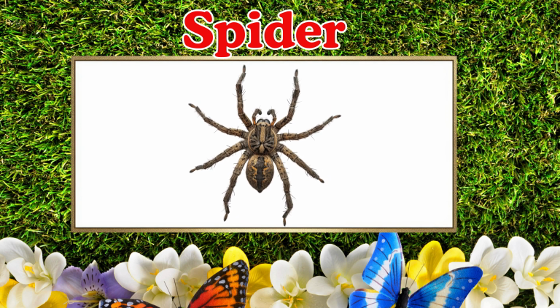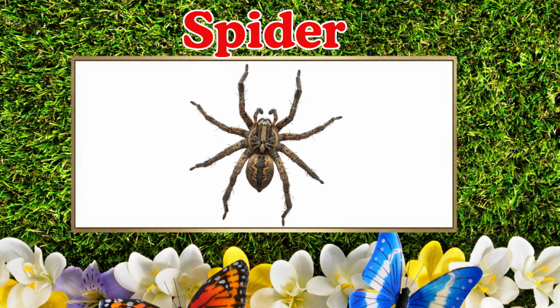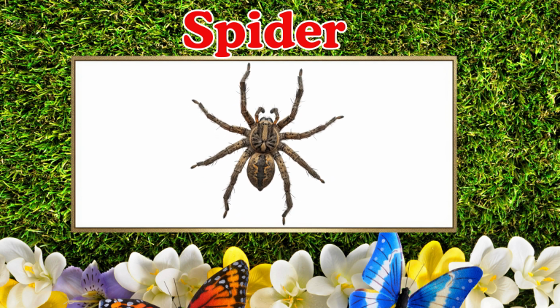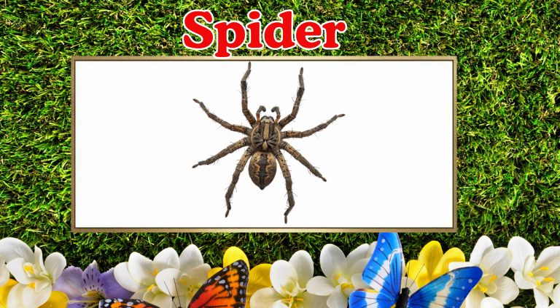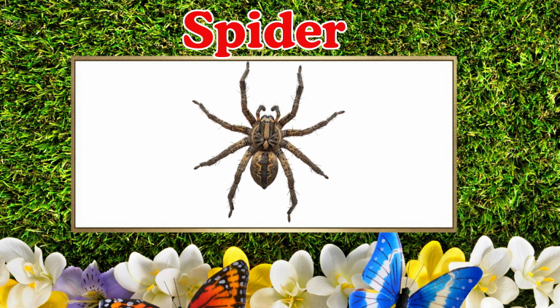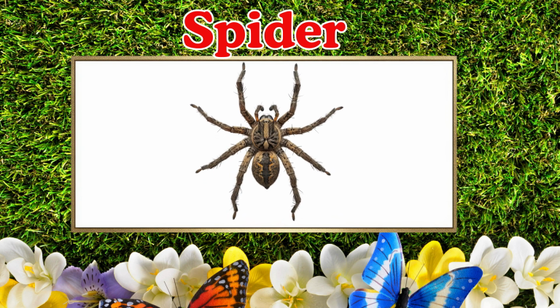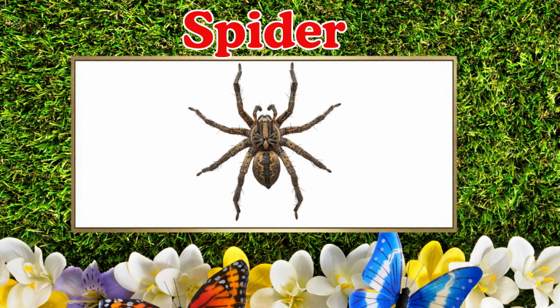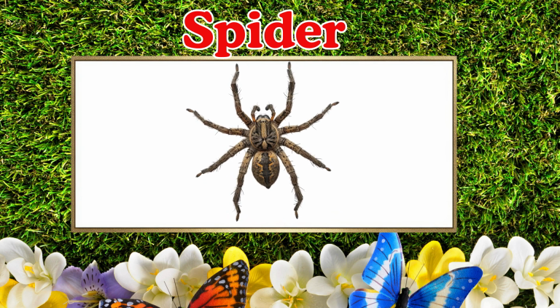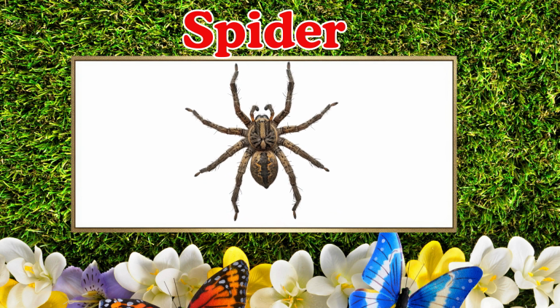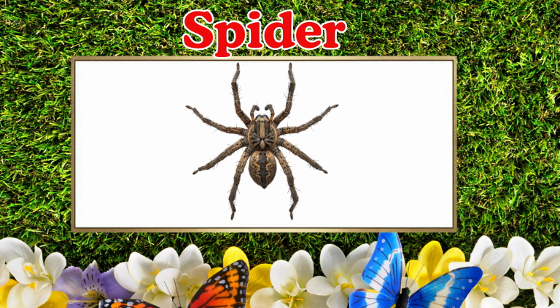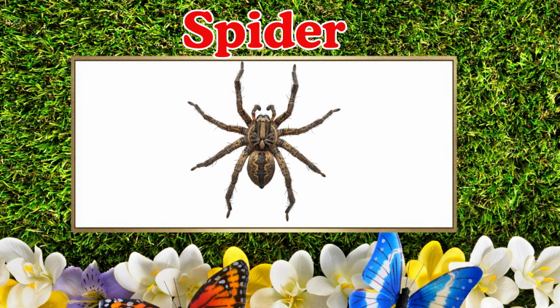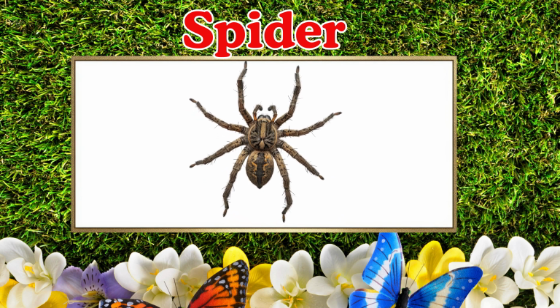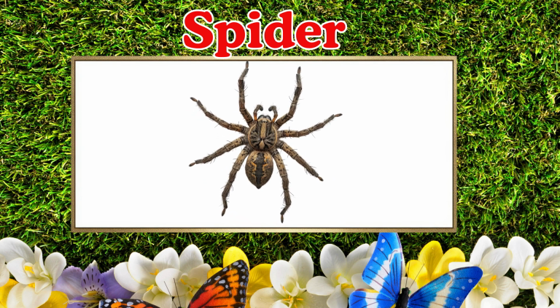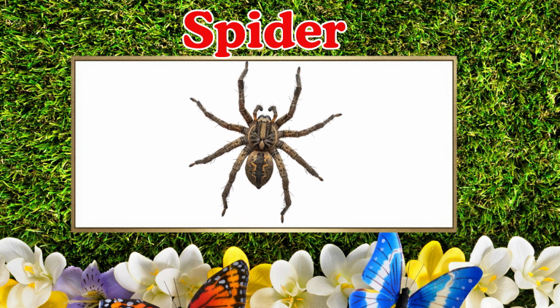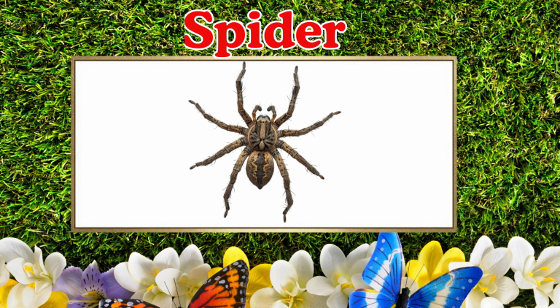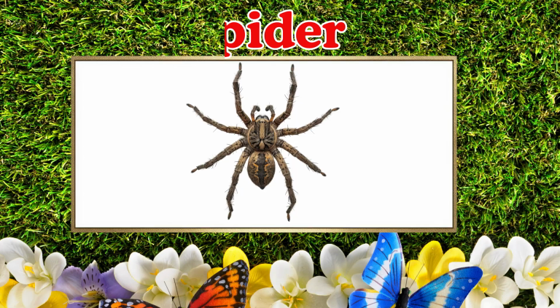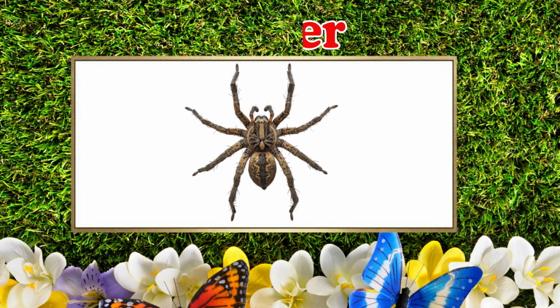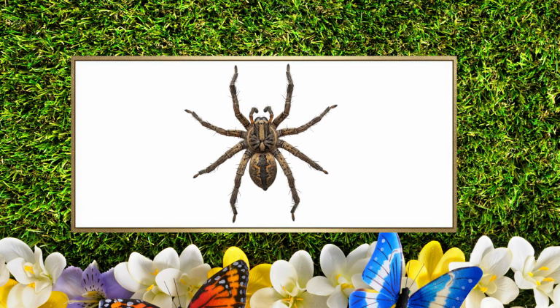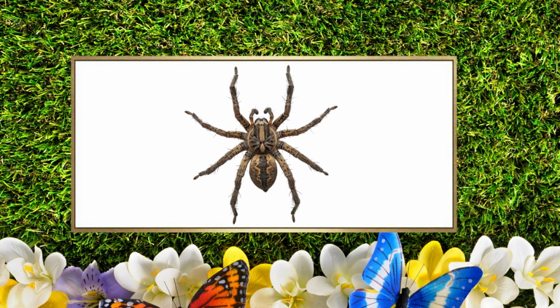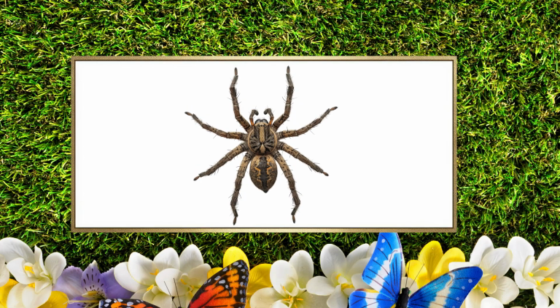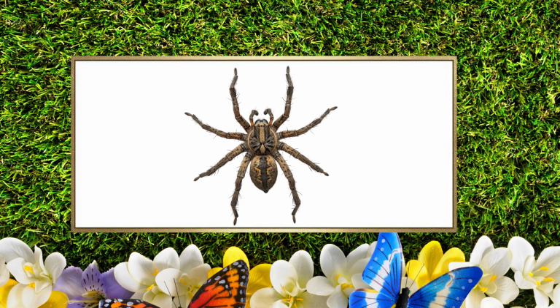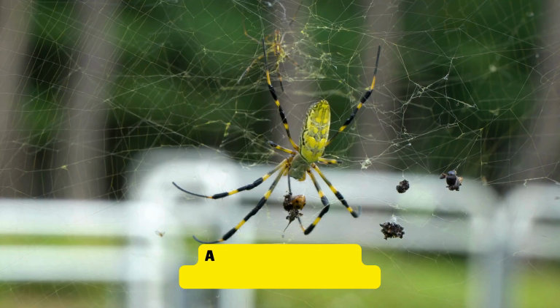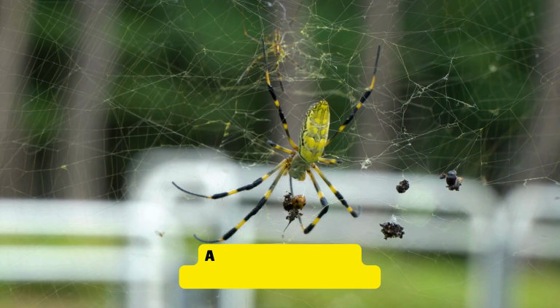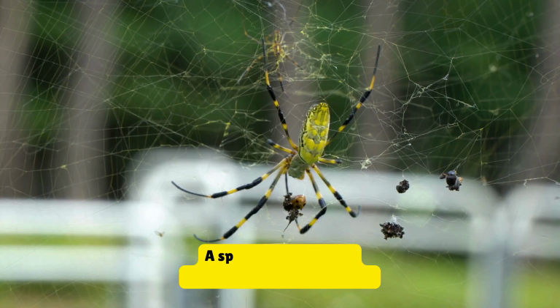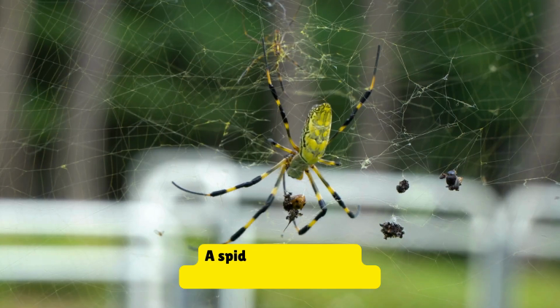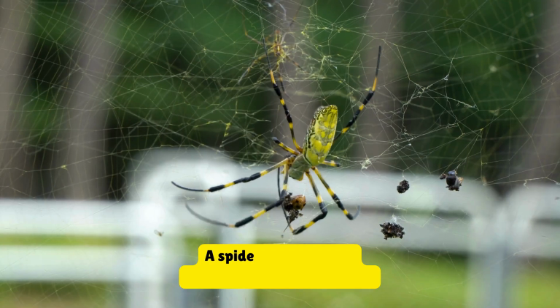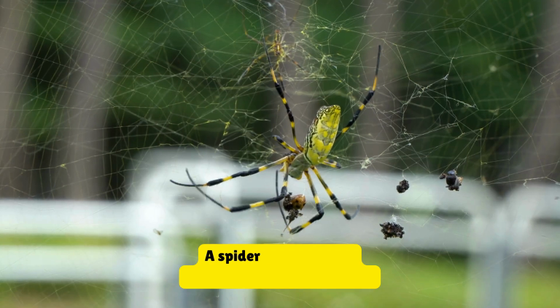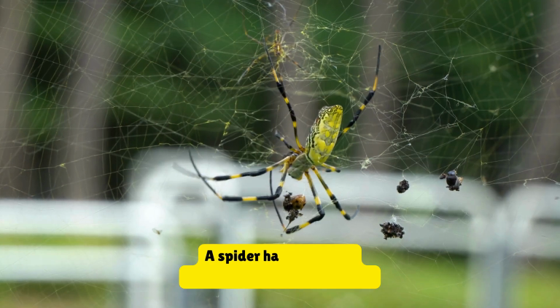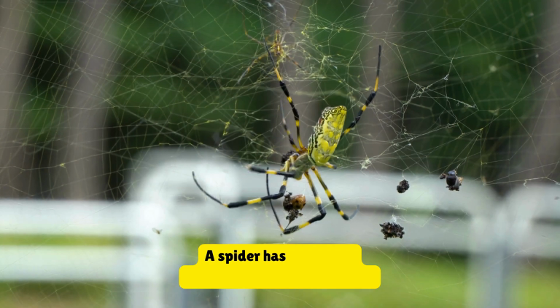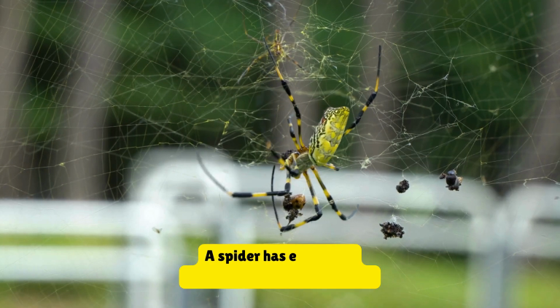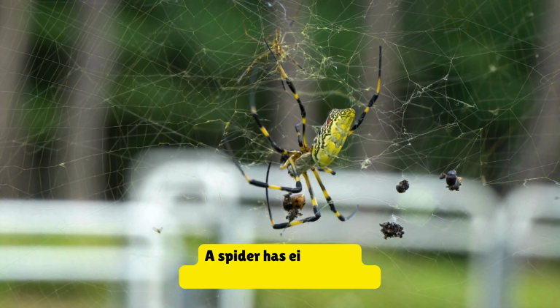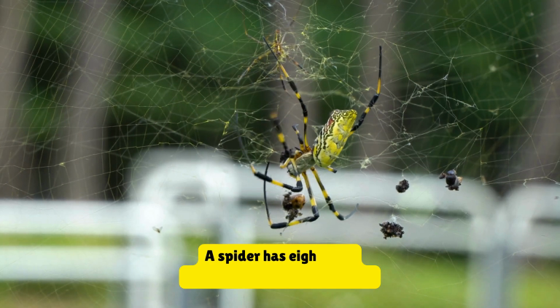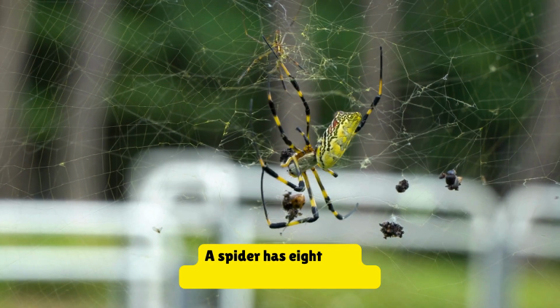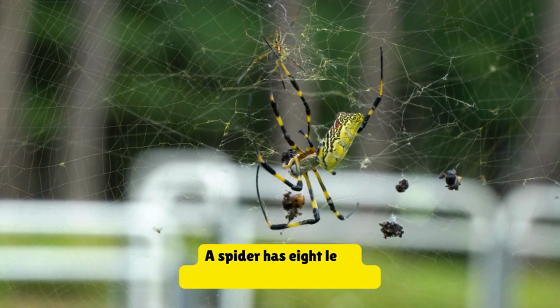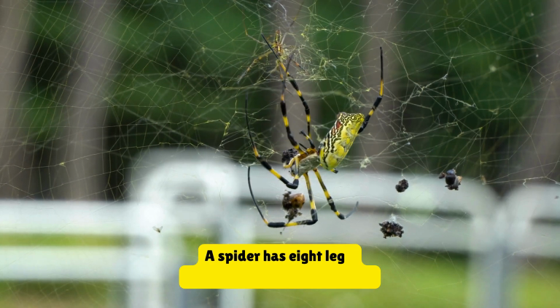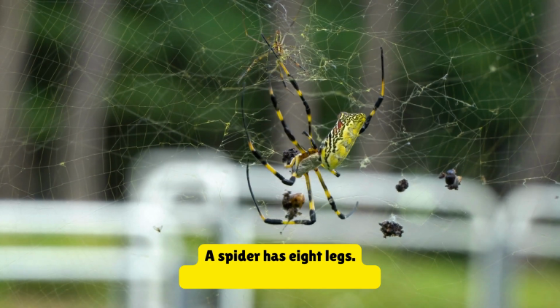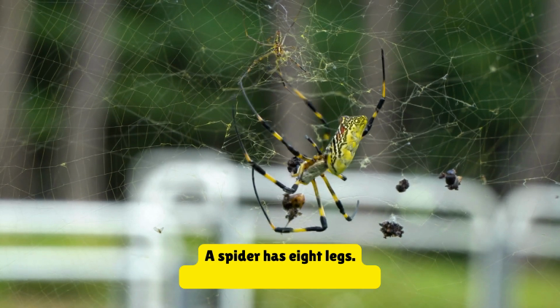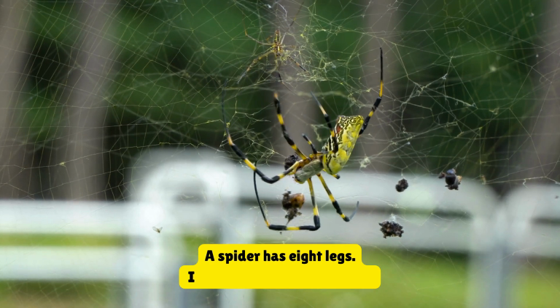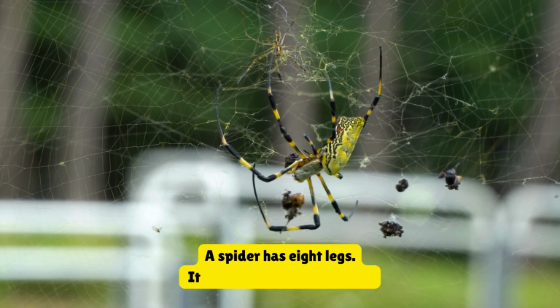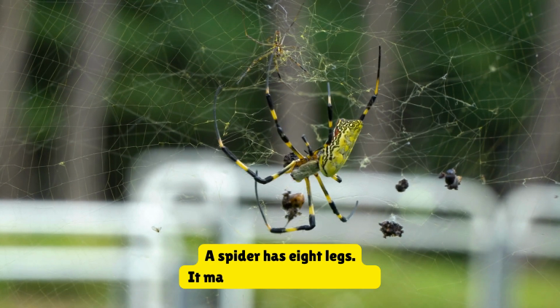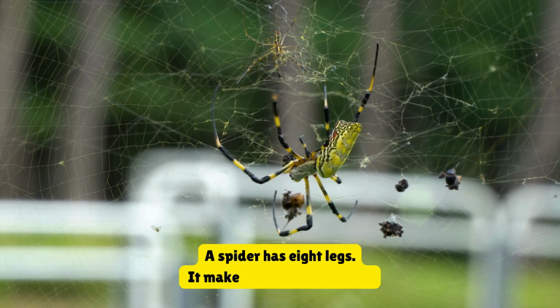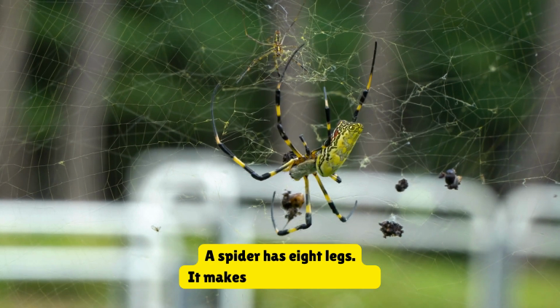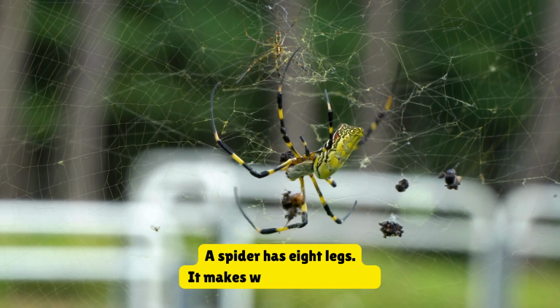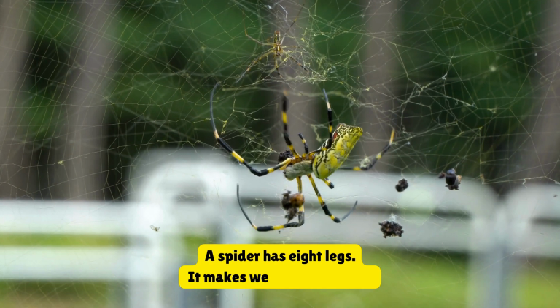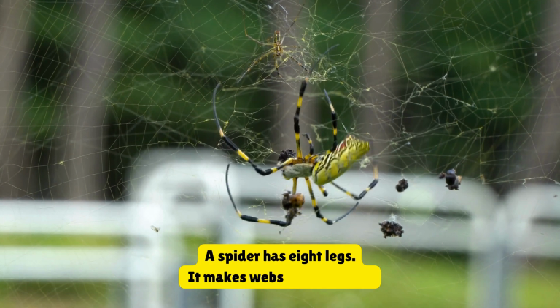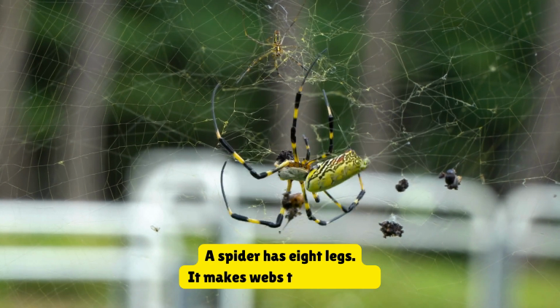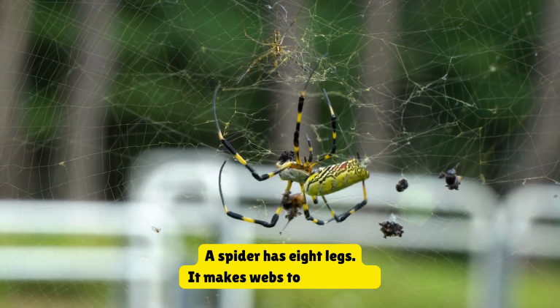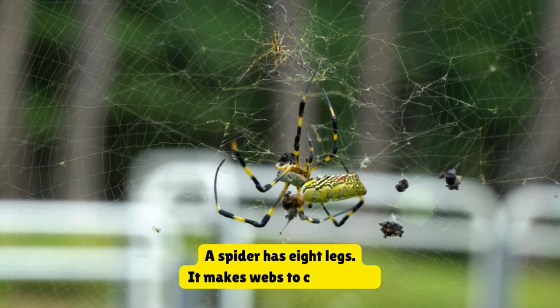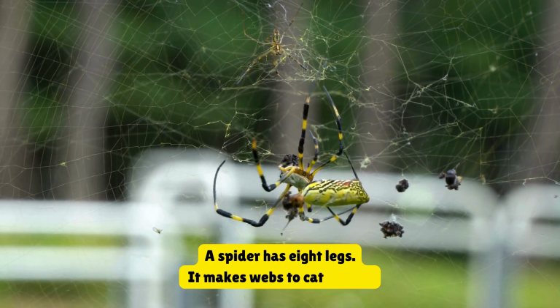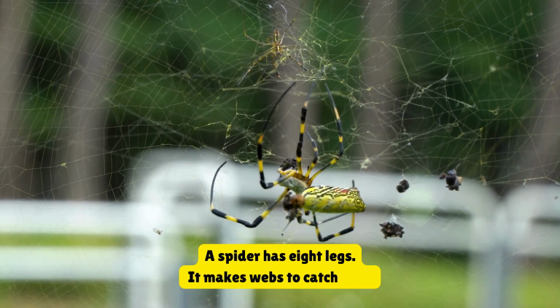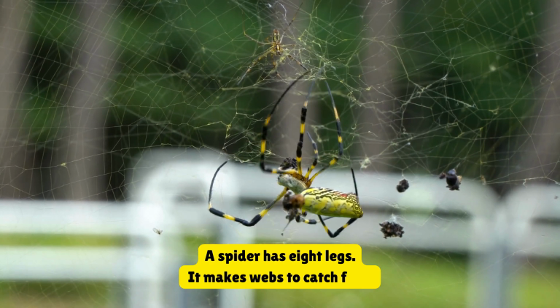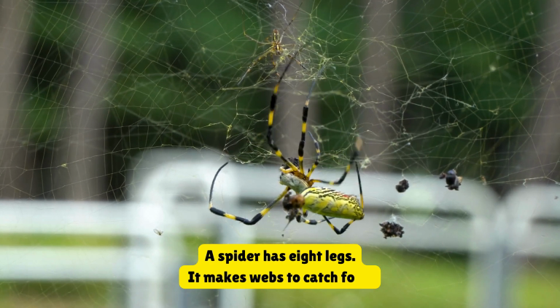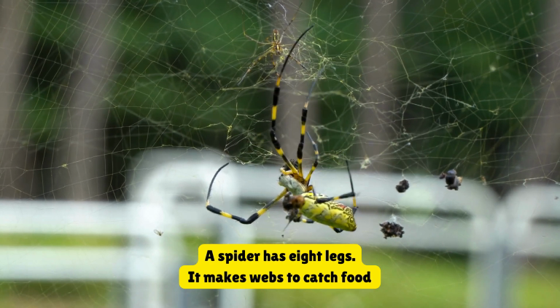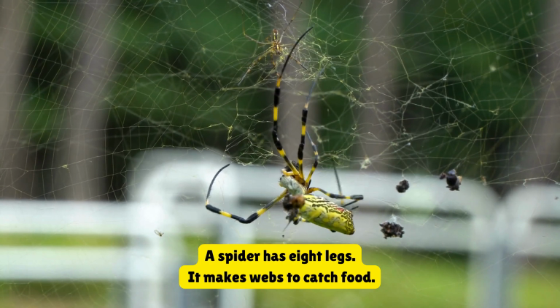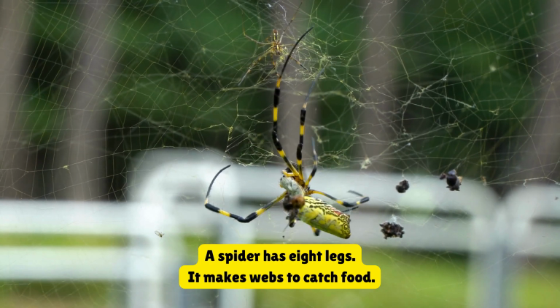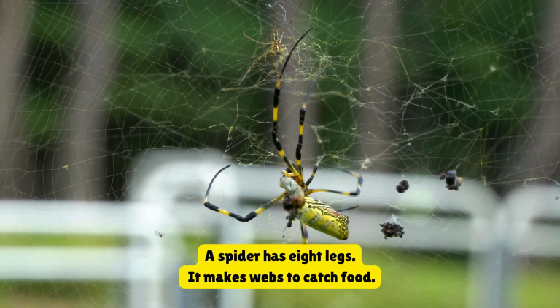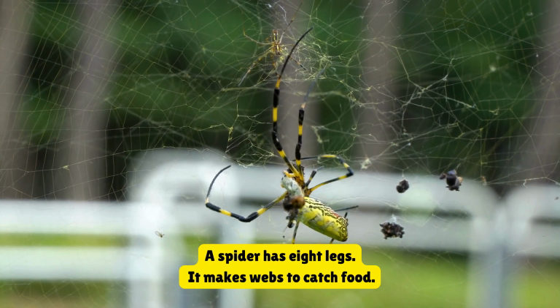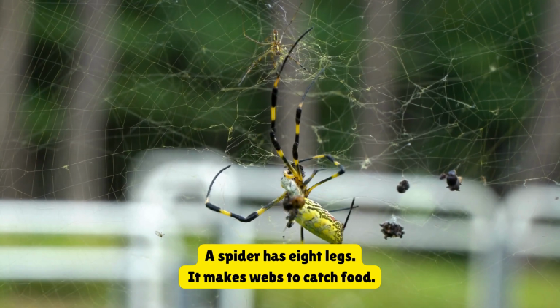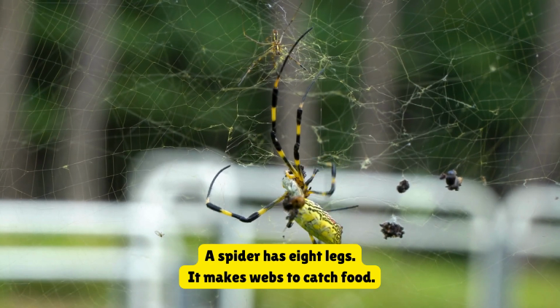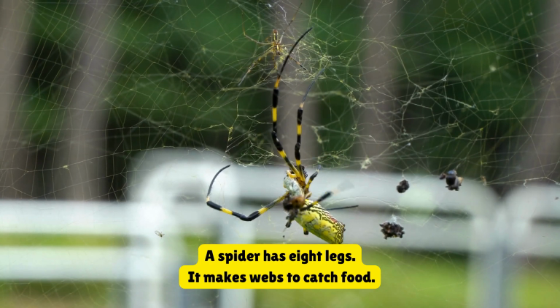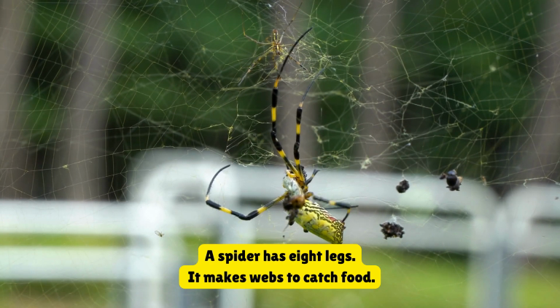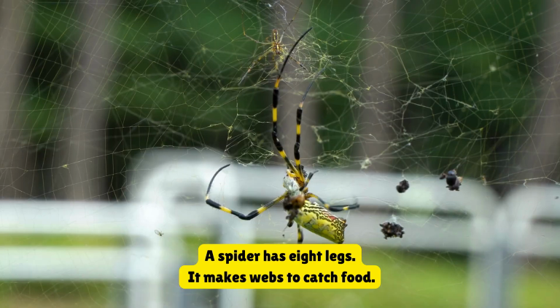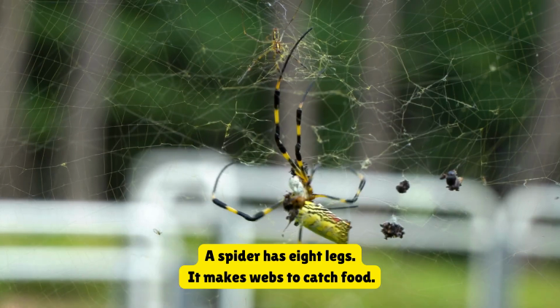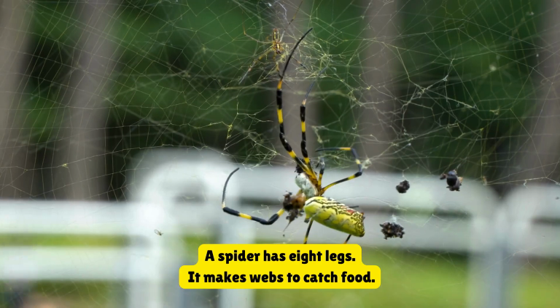This is a spider. A spider has eight legs. It makes webs to catch food.